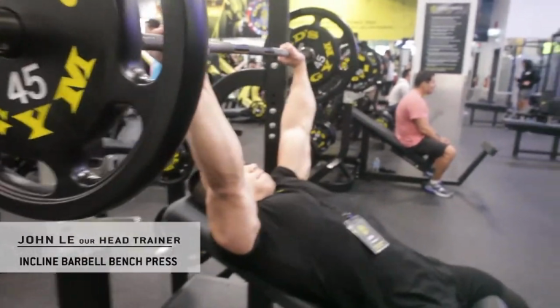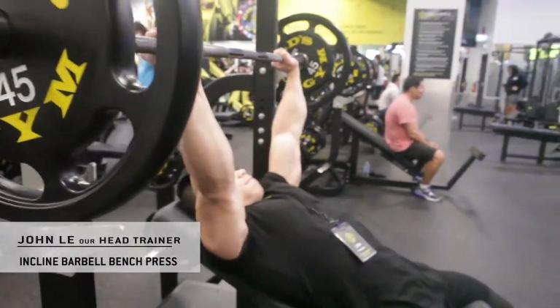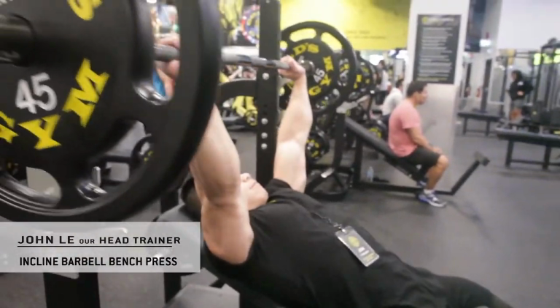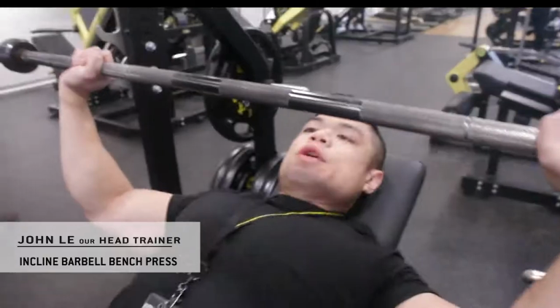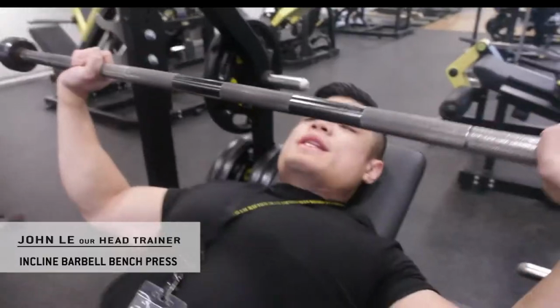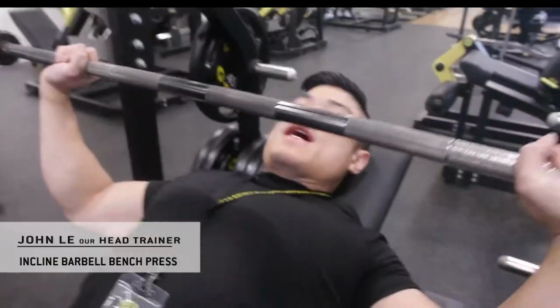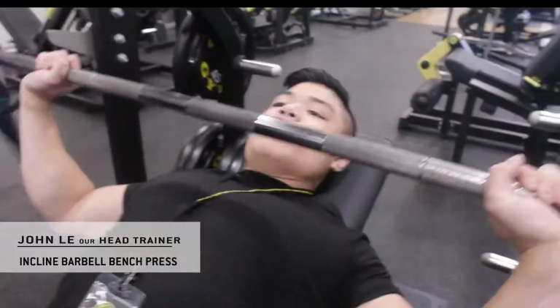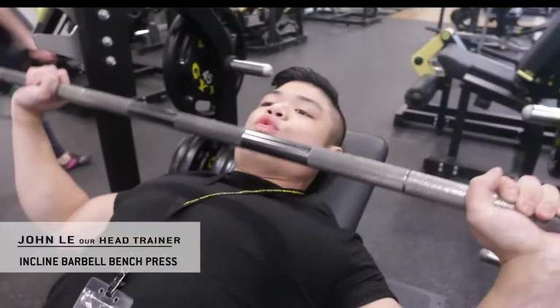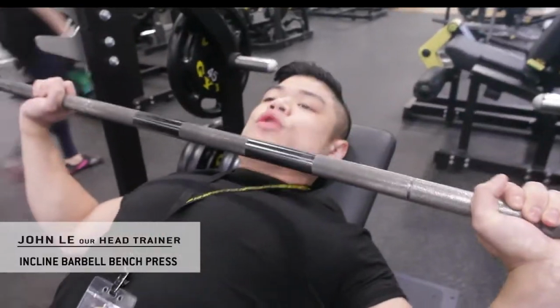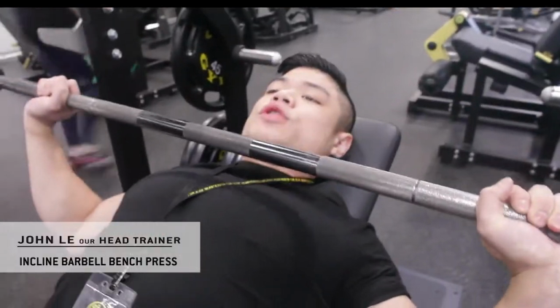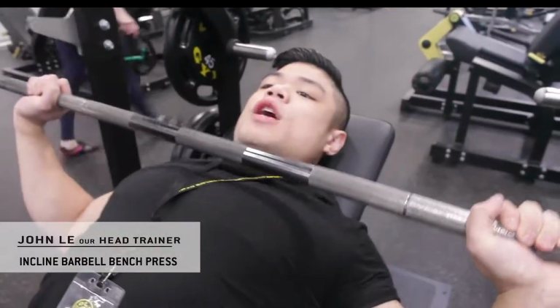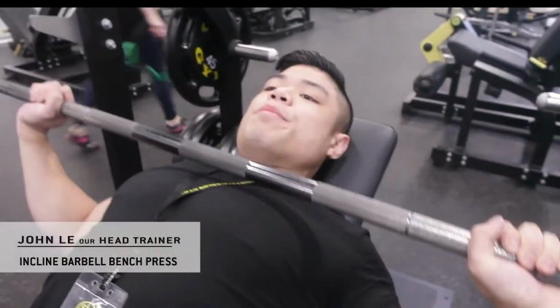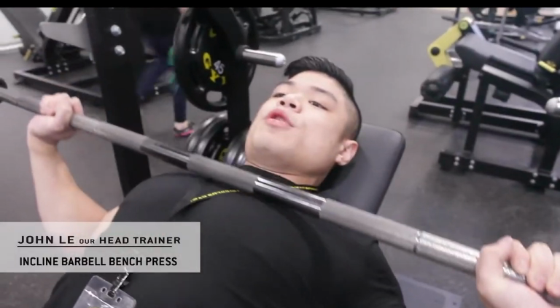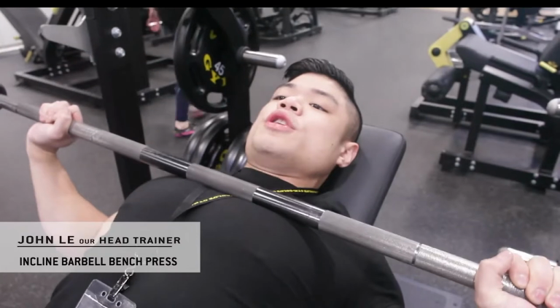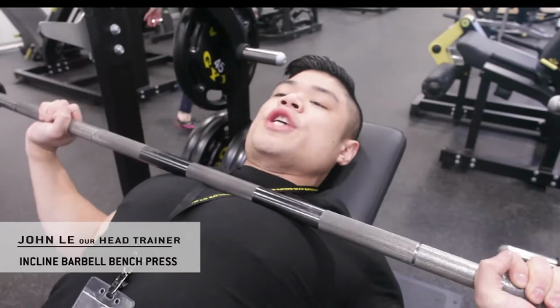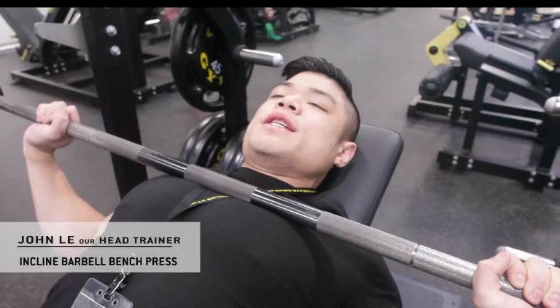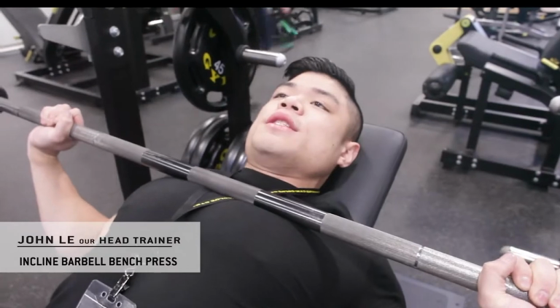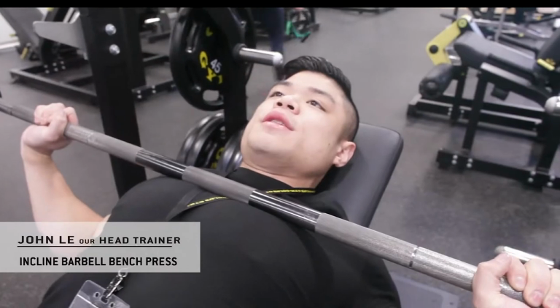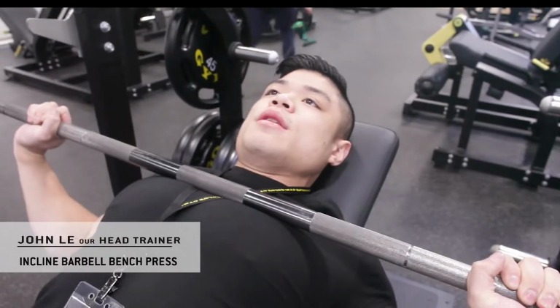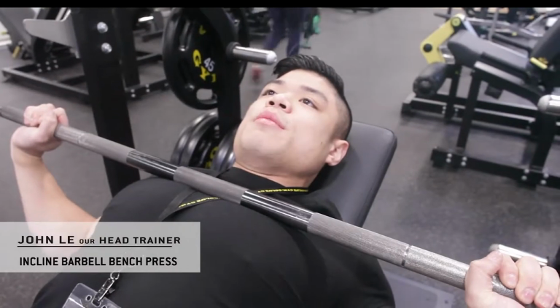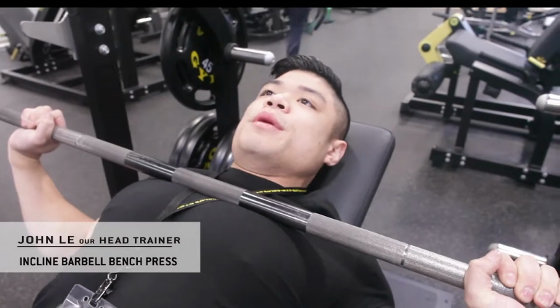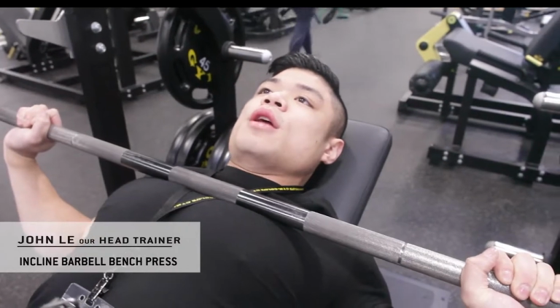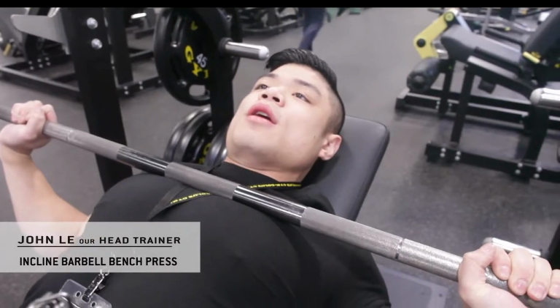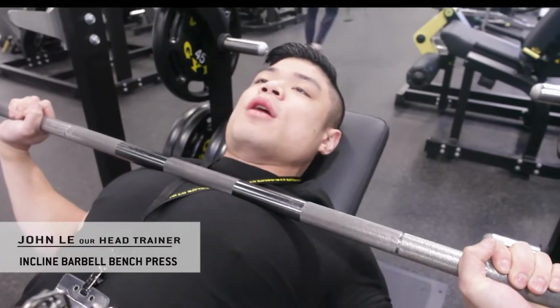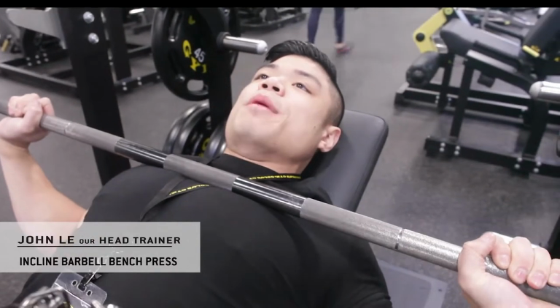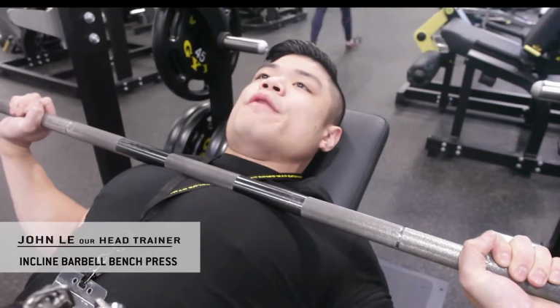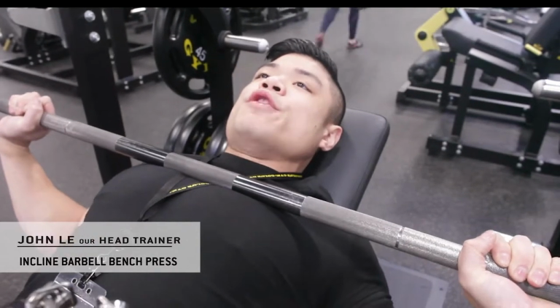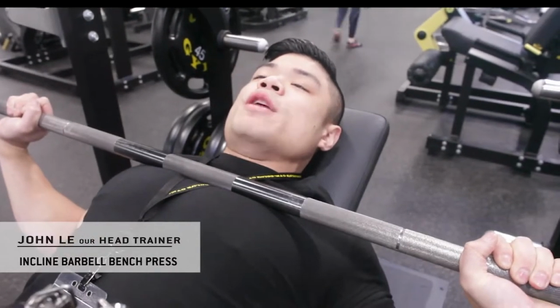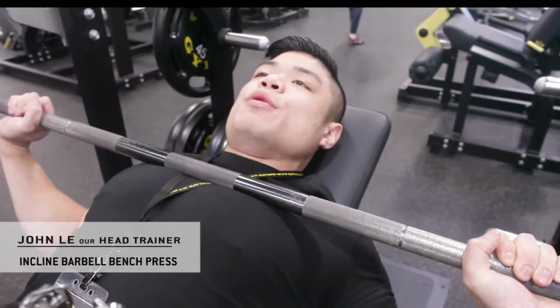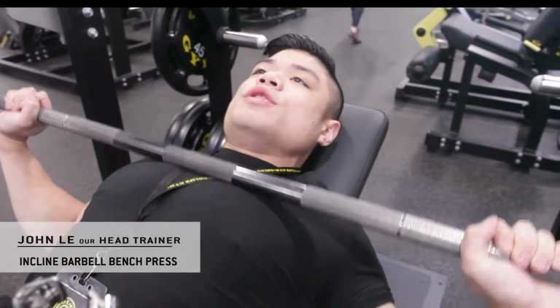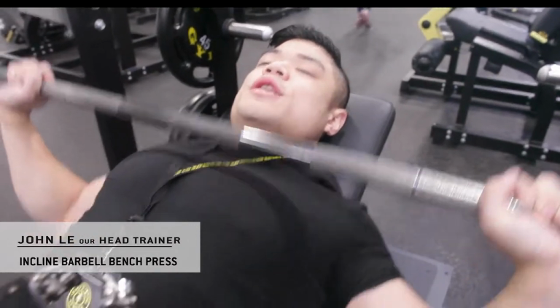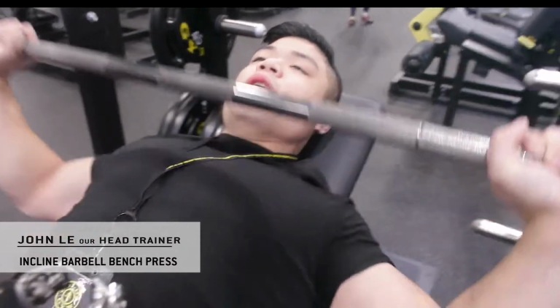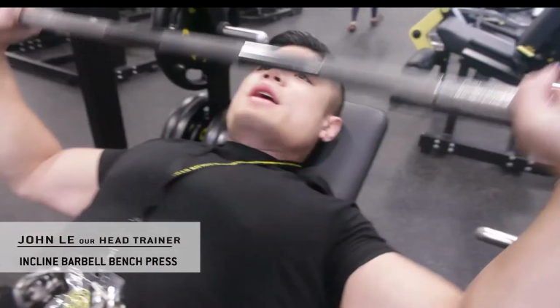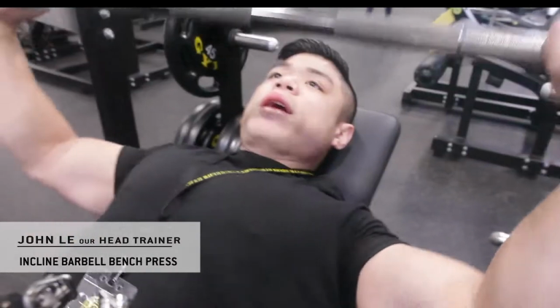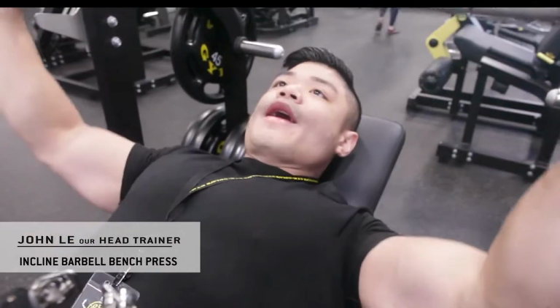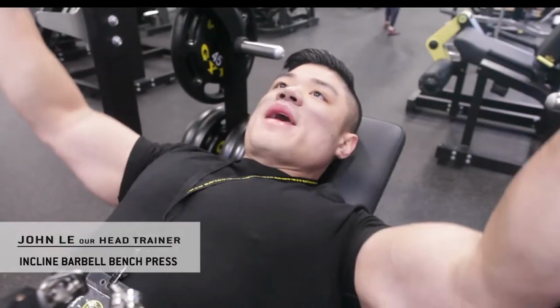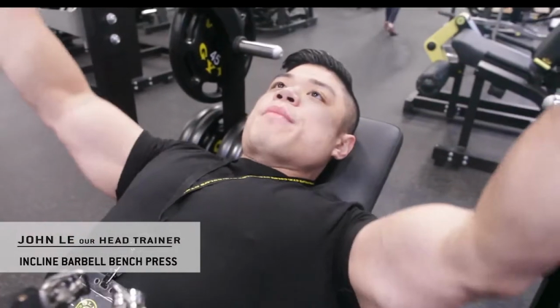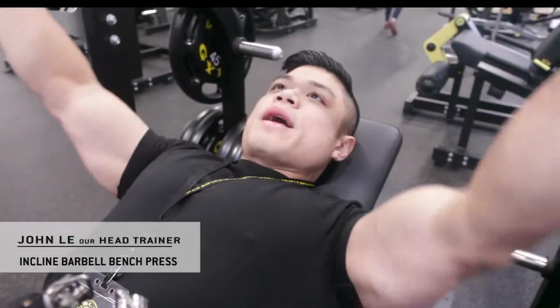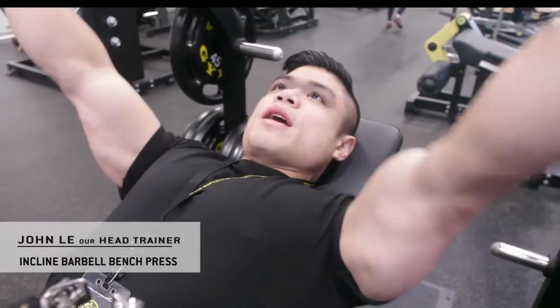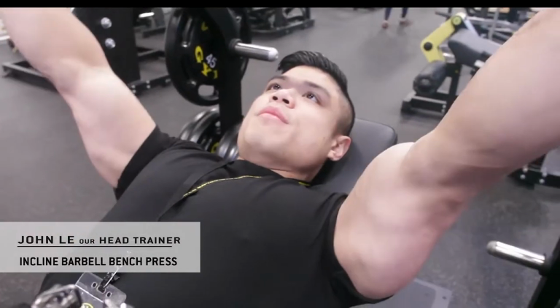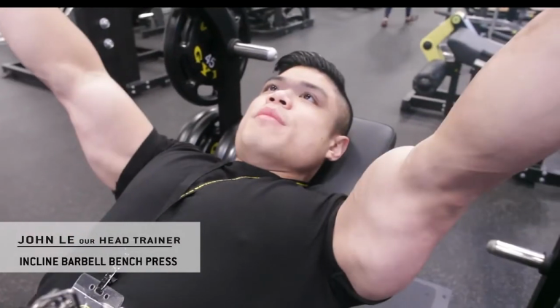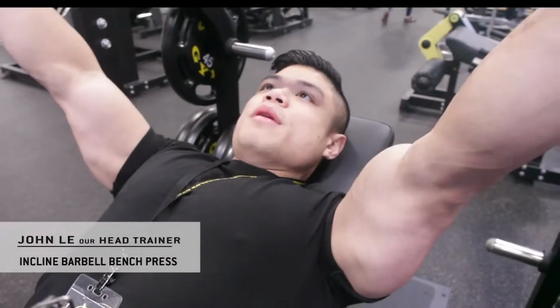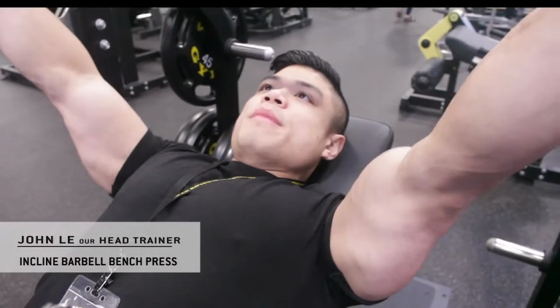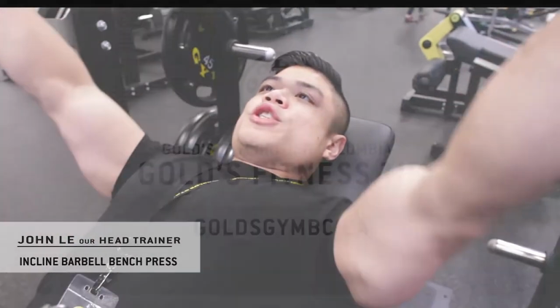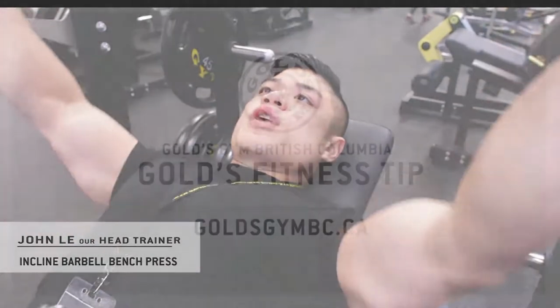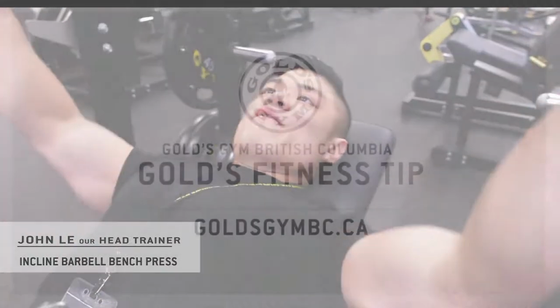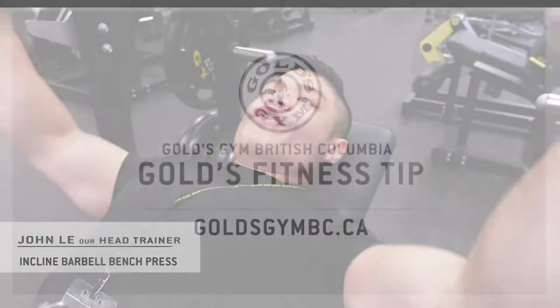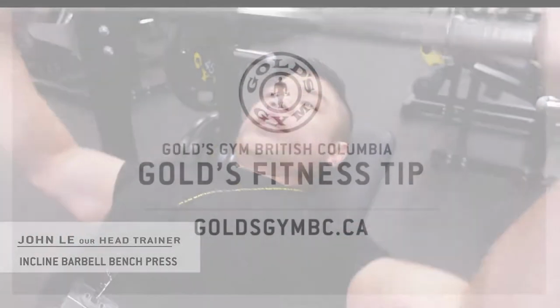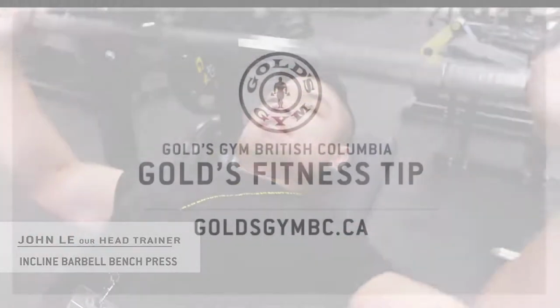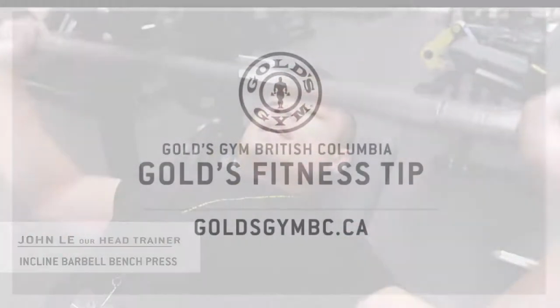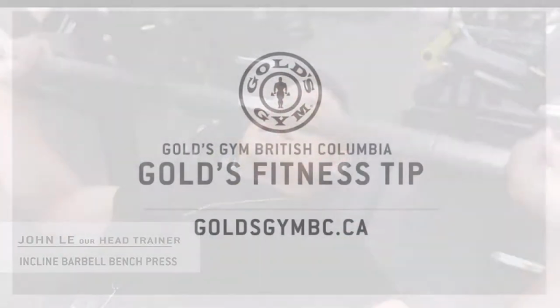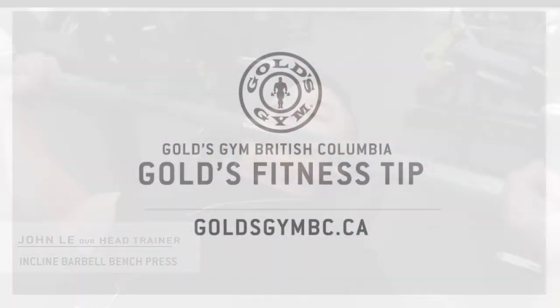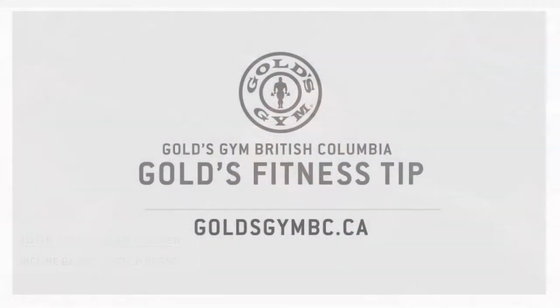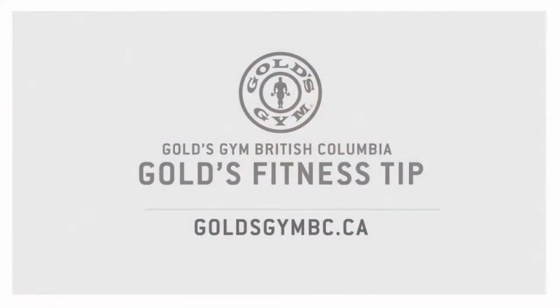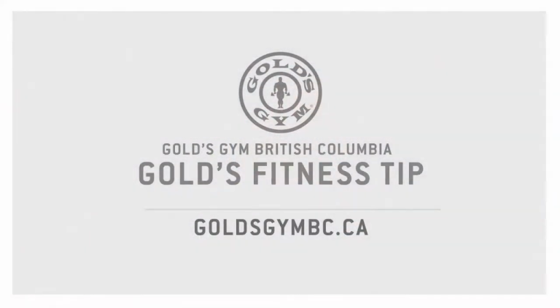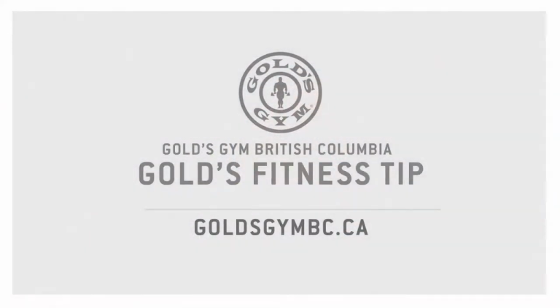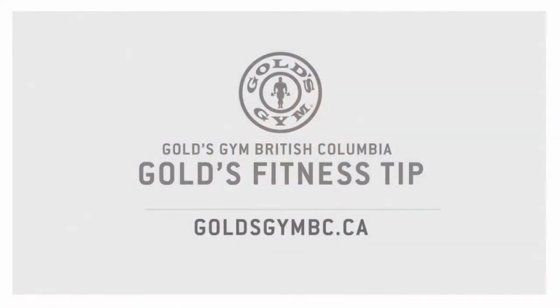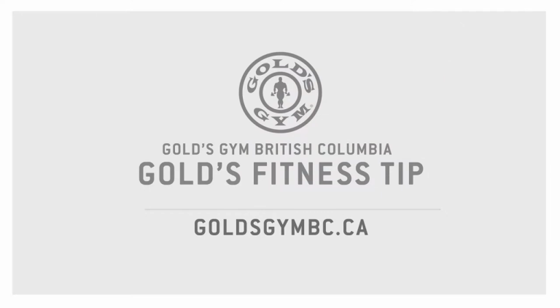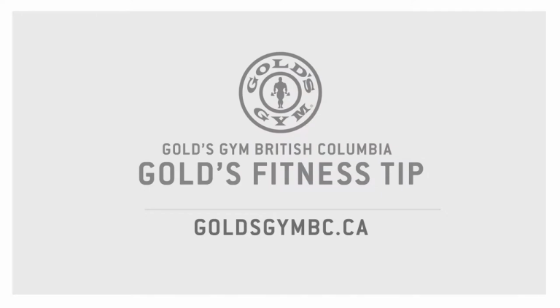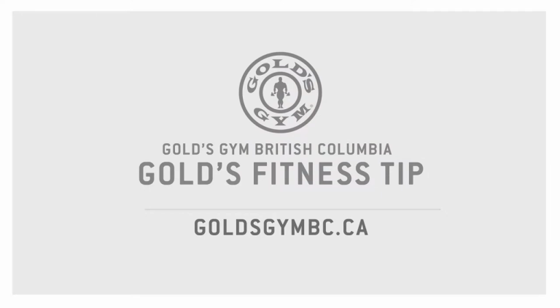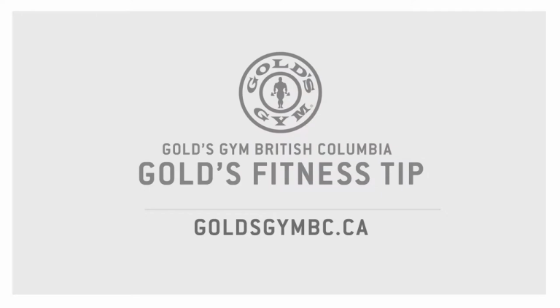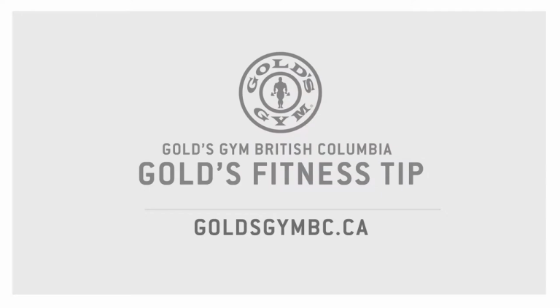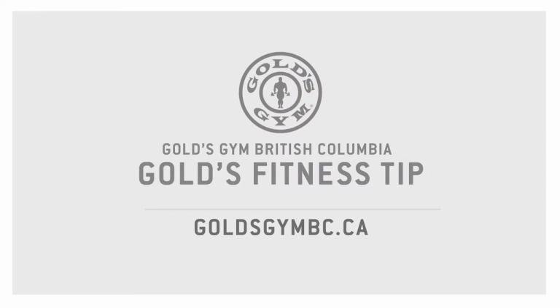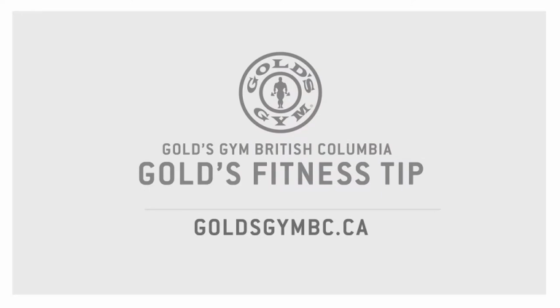Press straight down towards the upper chest above your nipples and back up. Make sure everything is nice and locked in place, utilizing your shoulder blades.